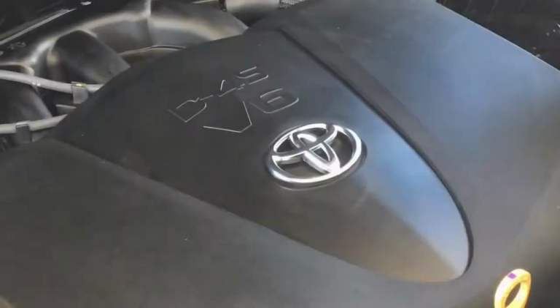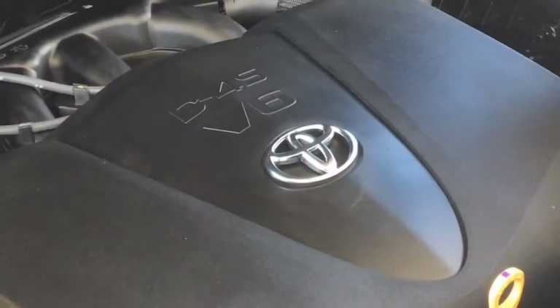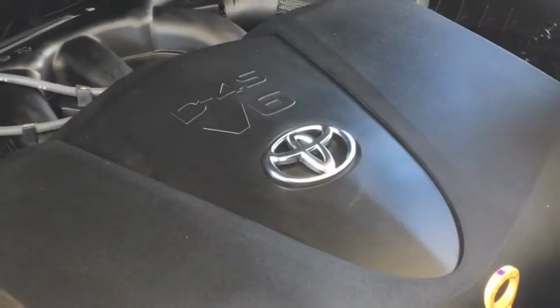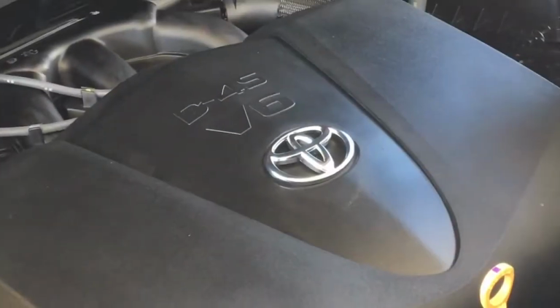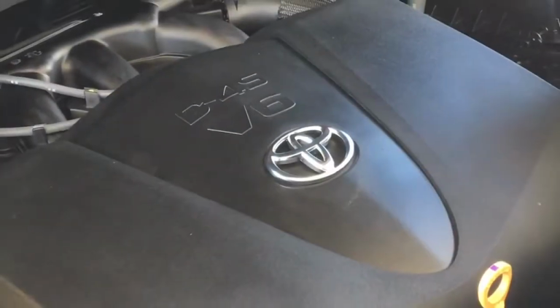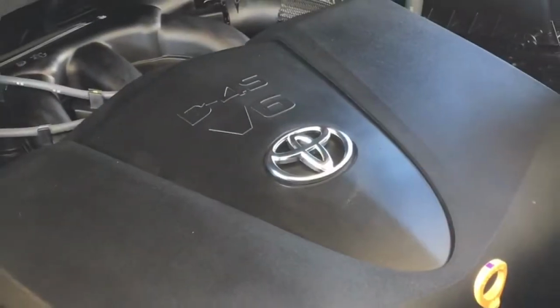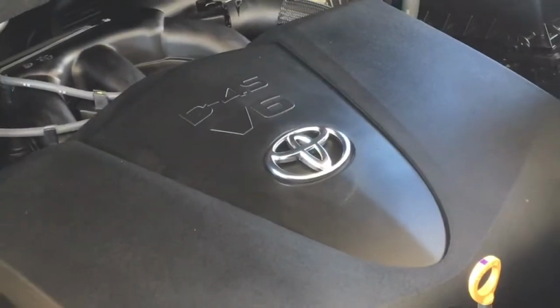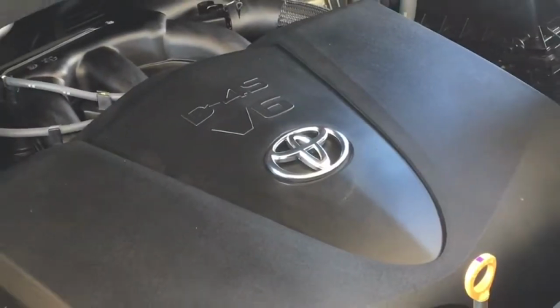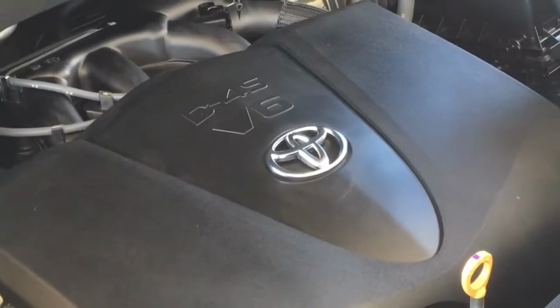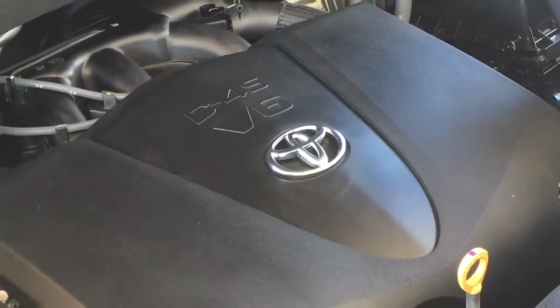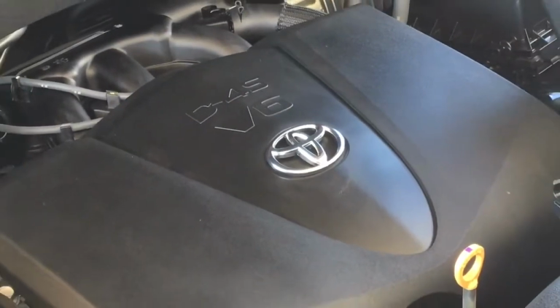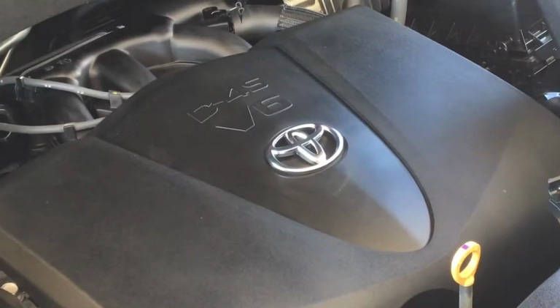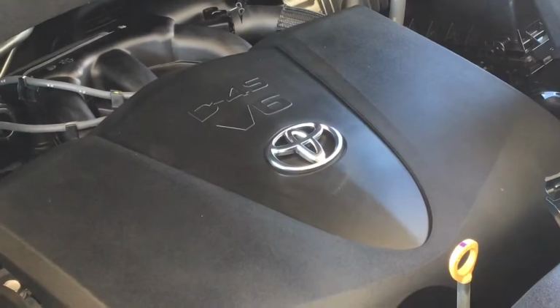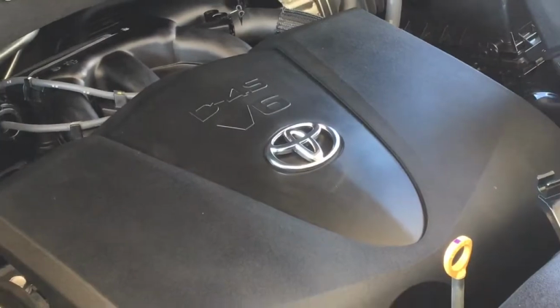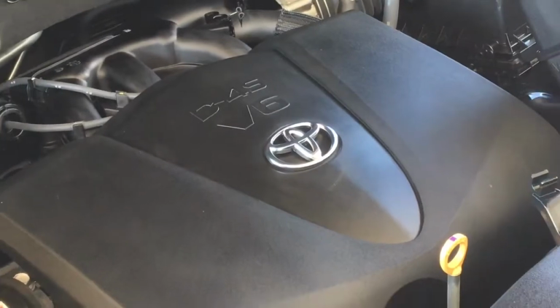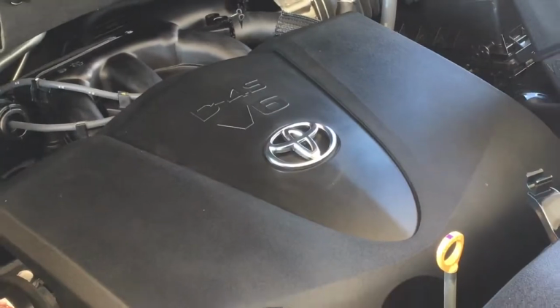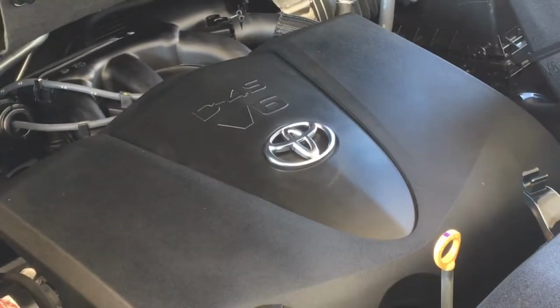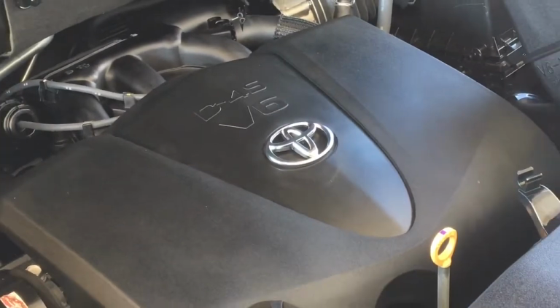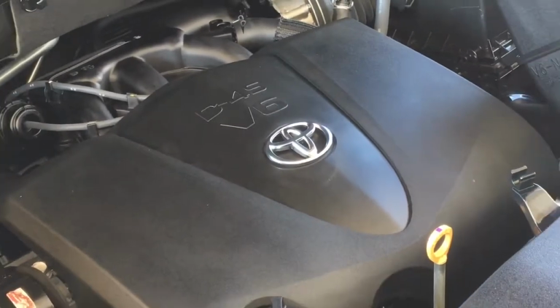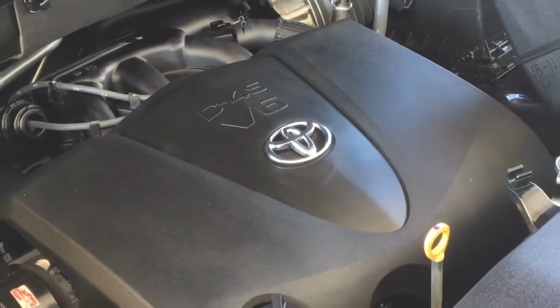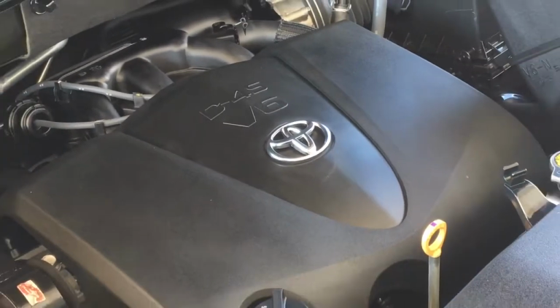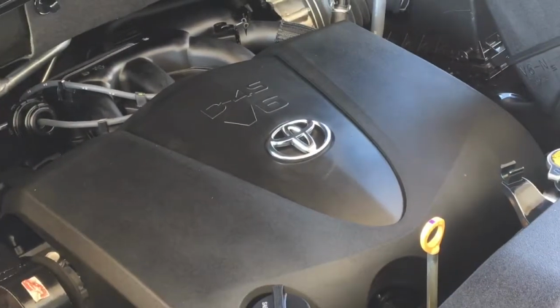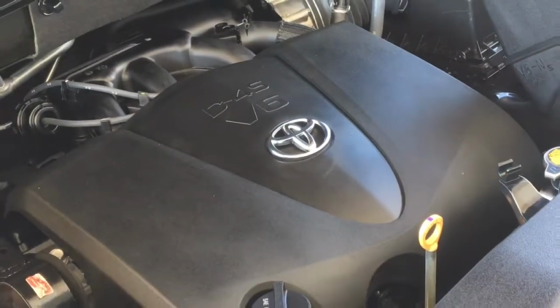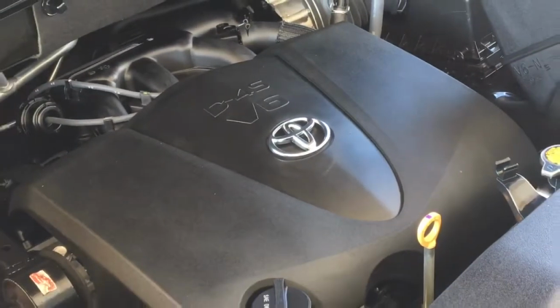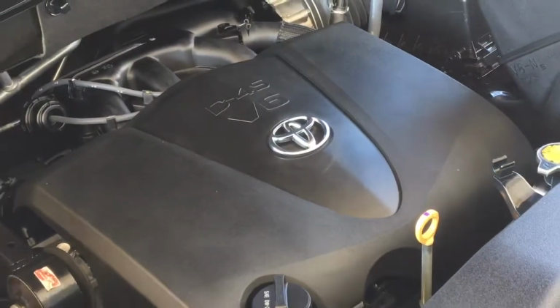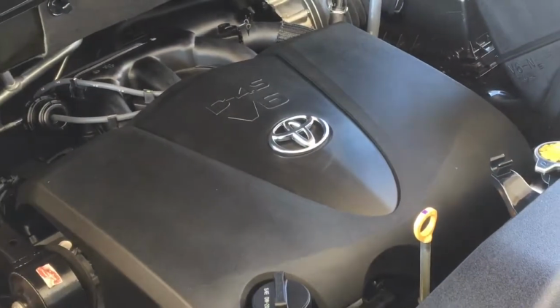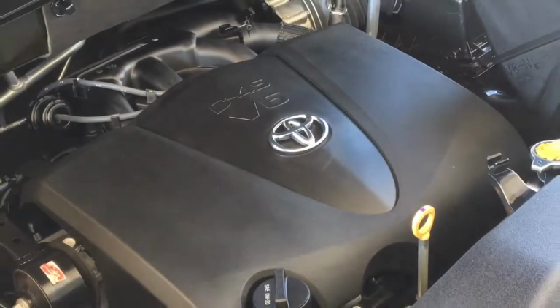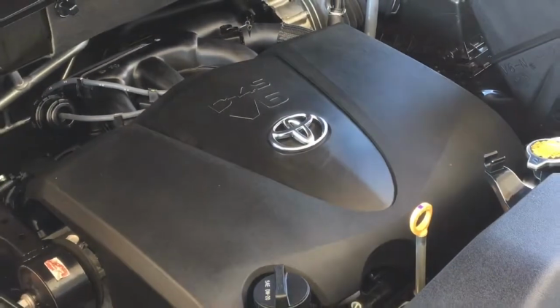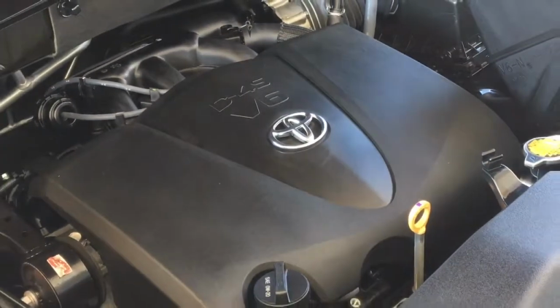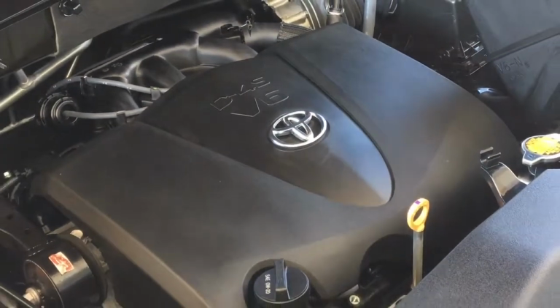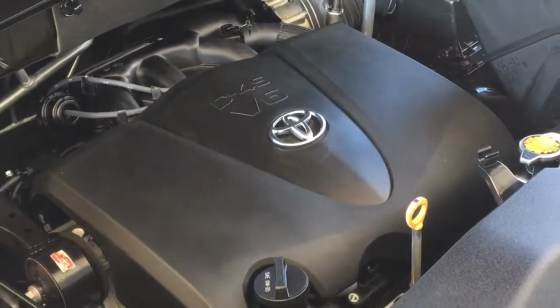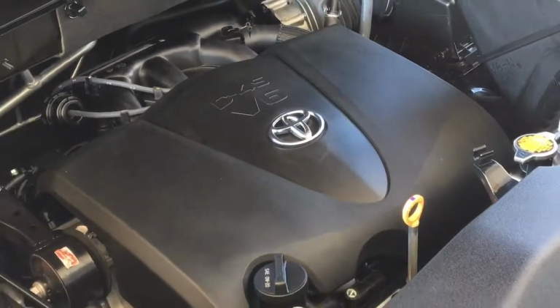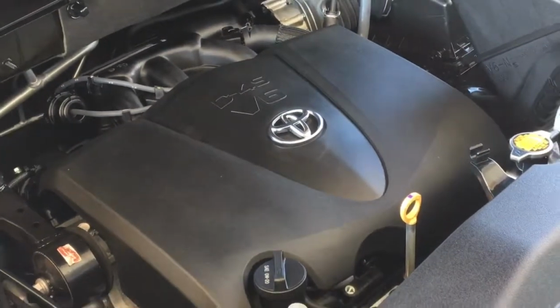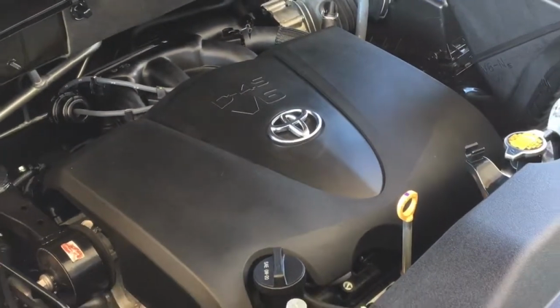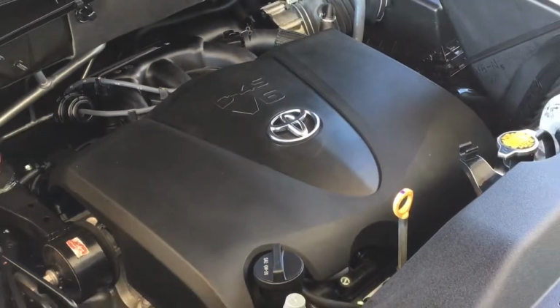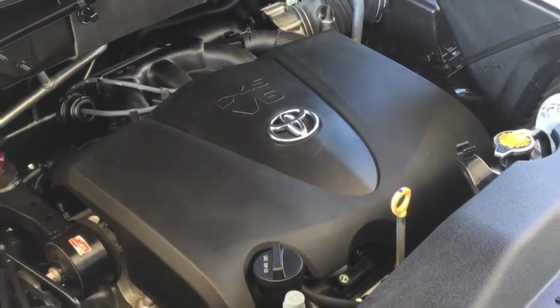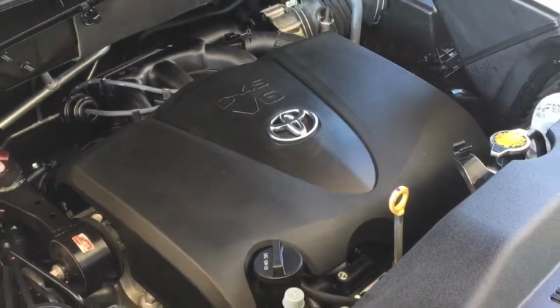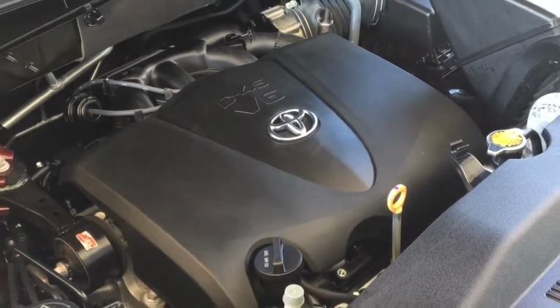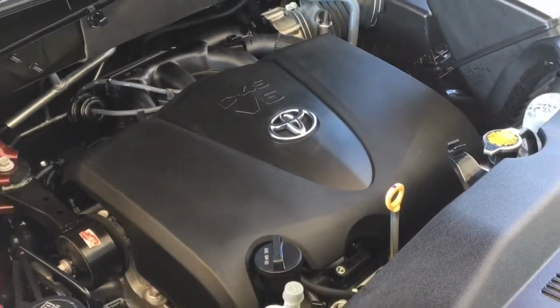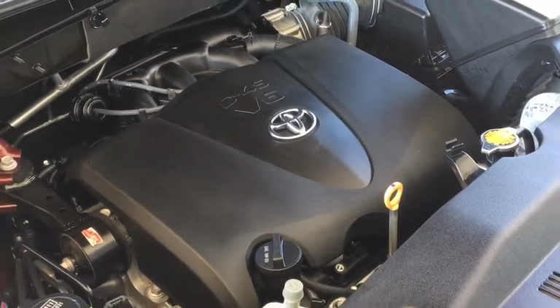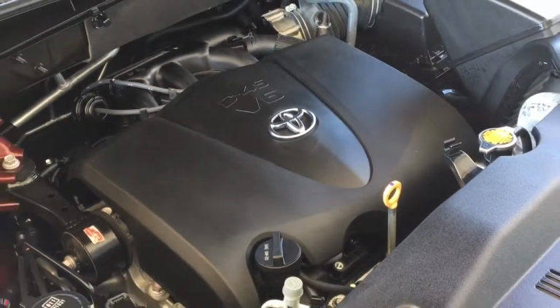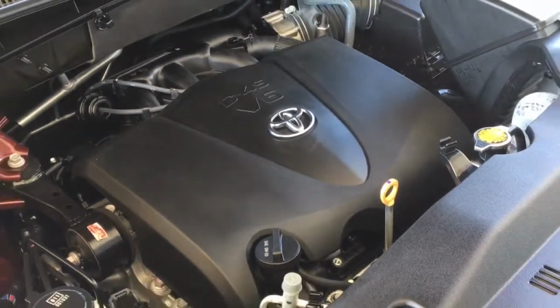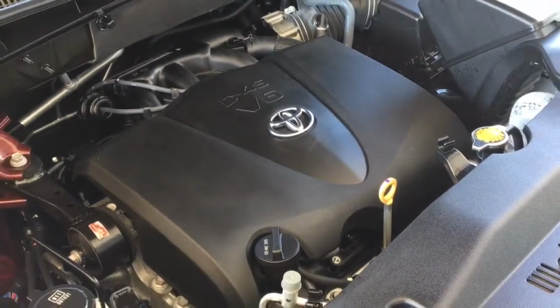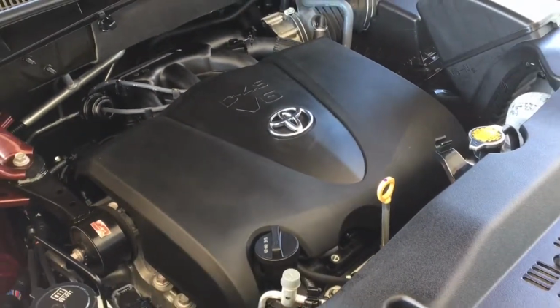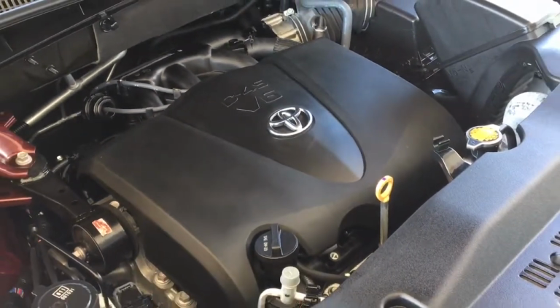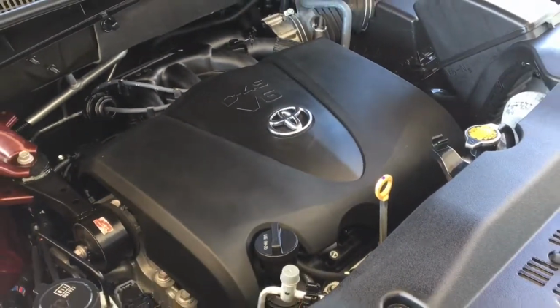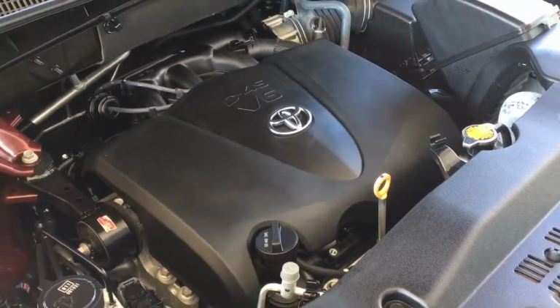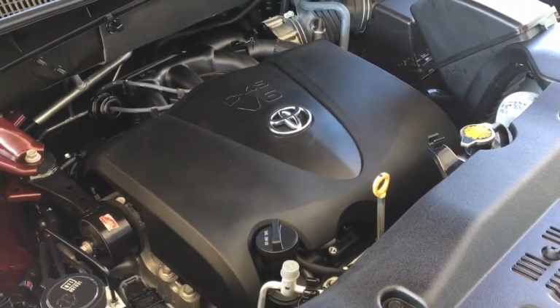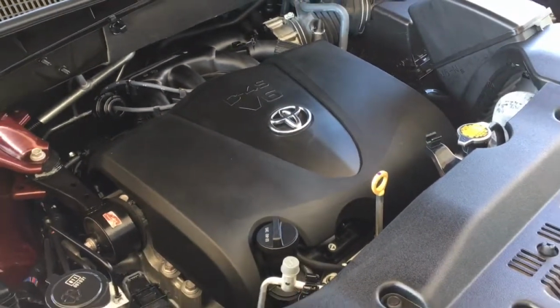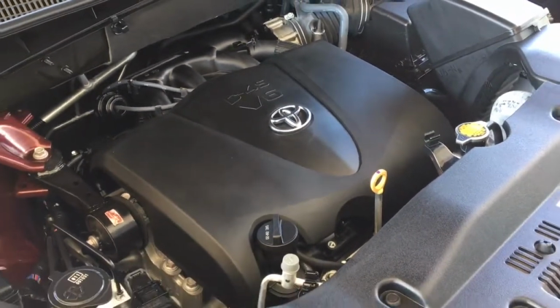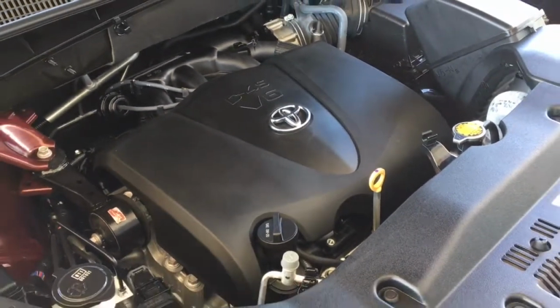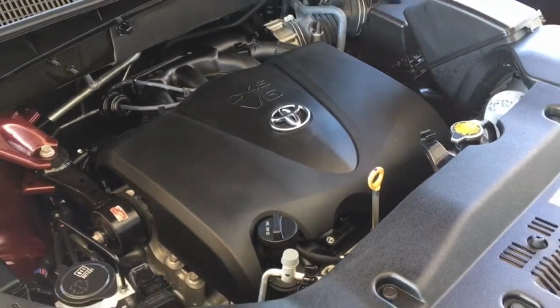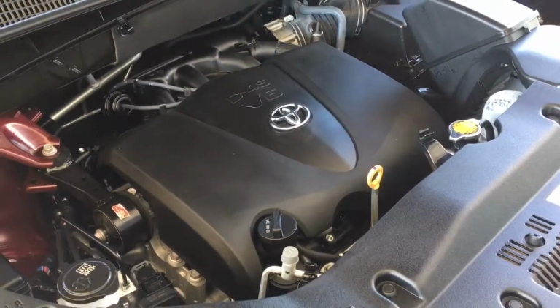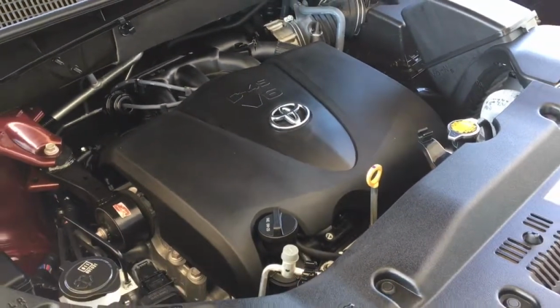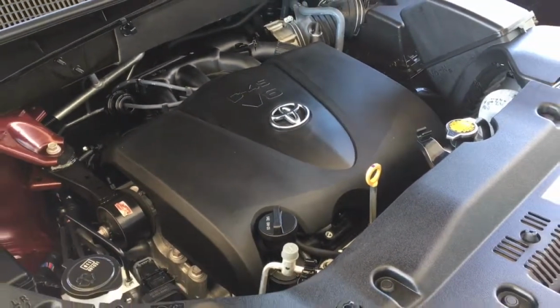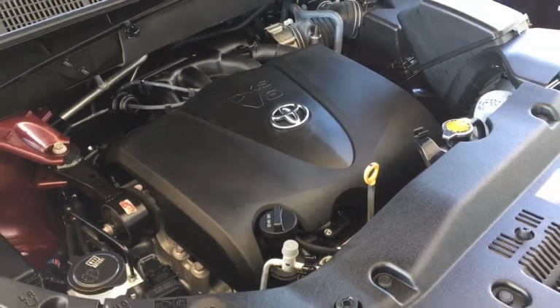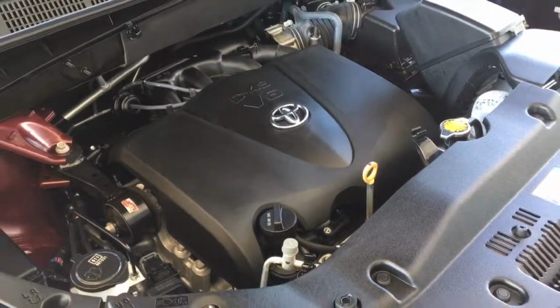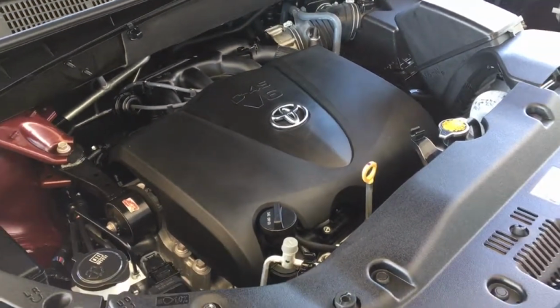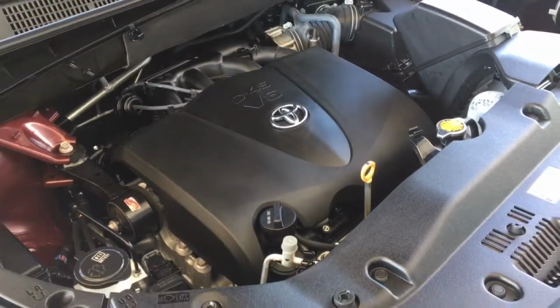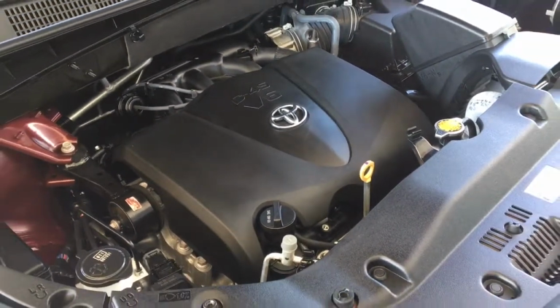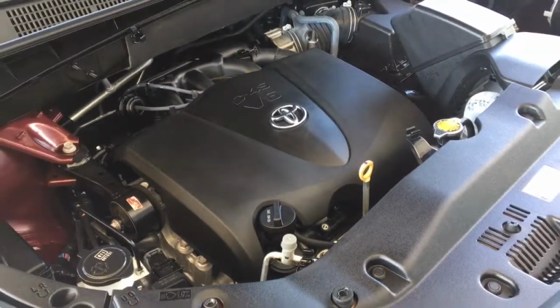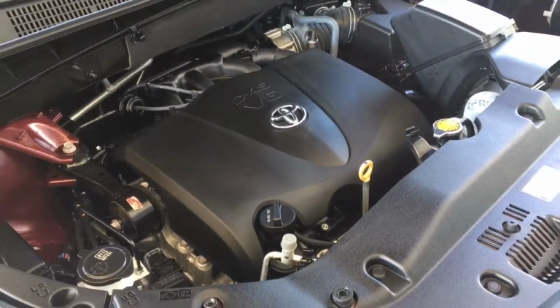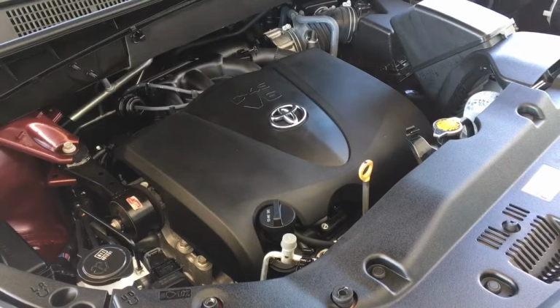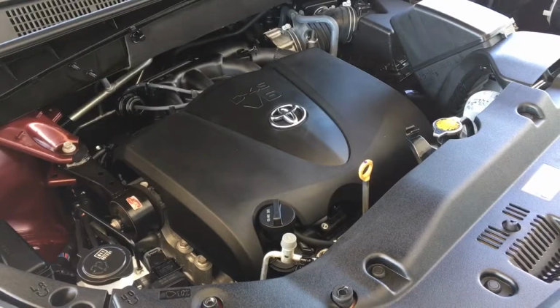The engine compartment is factory fresh and power comes from a 3.5 litre V6 mated to an automatic transmission.